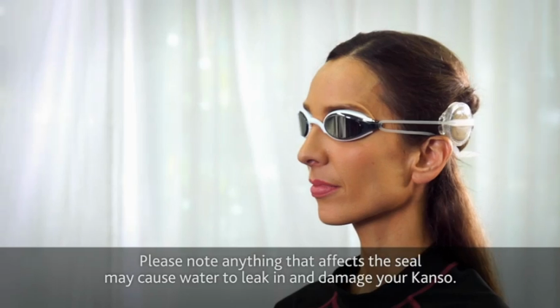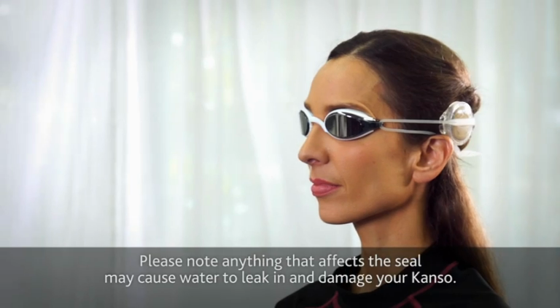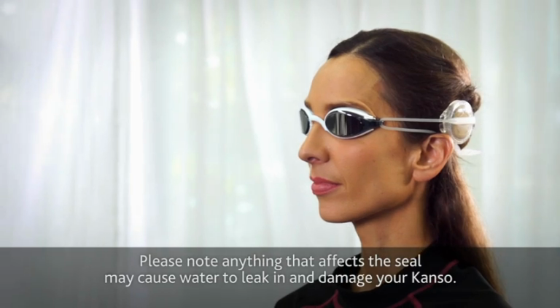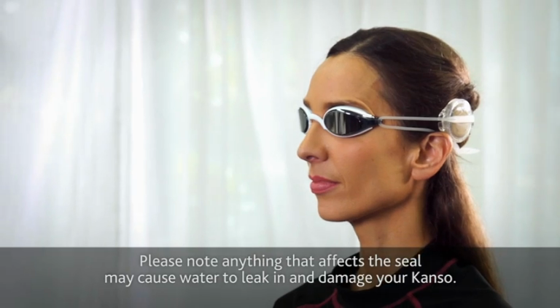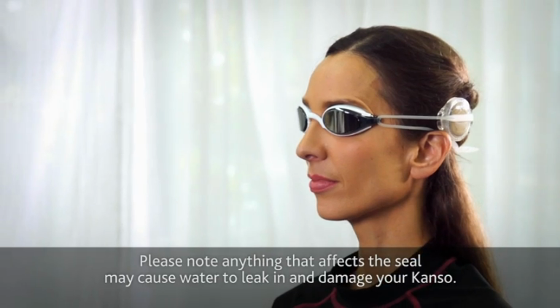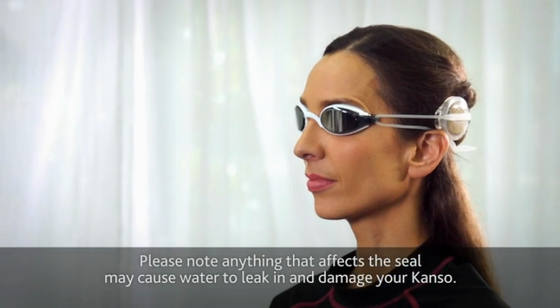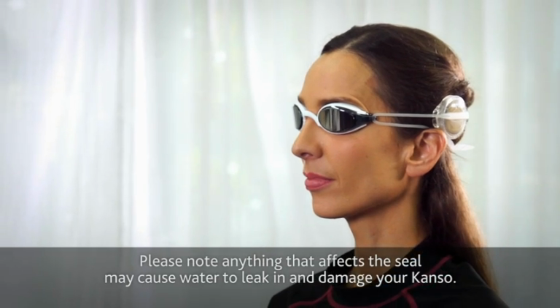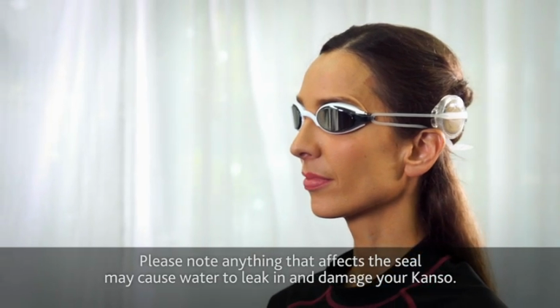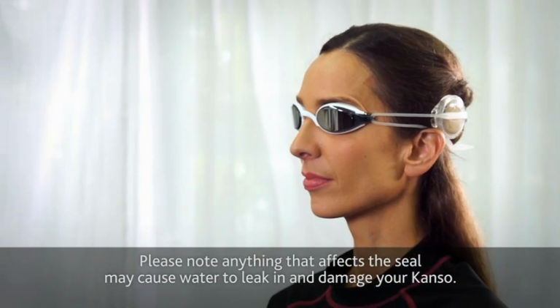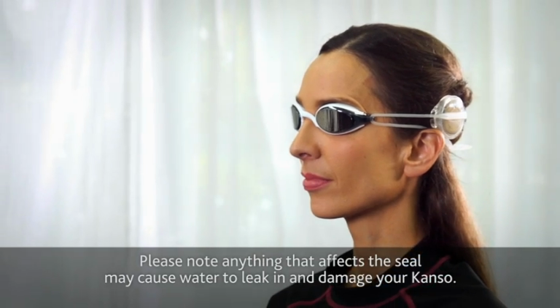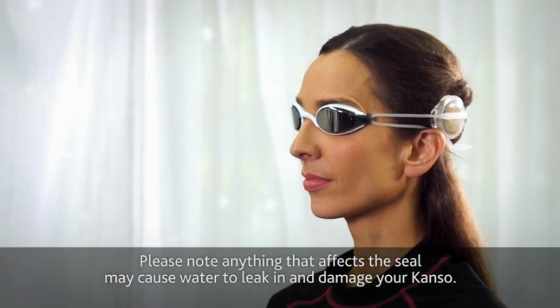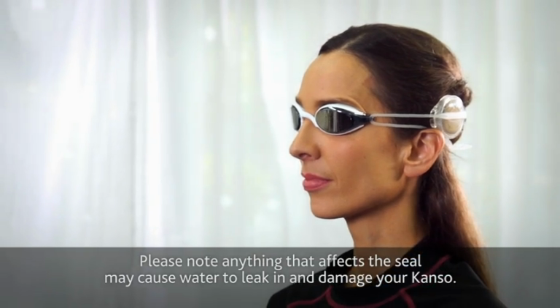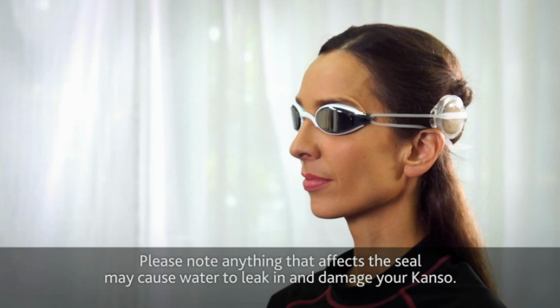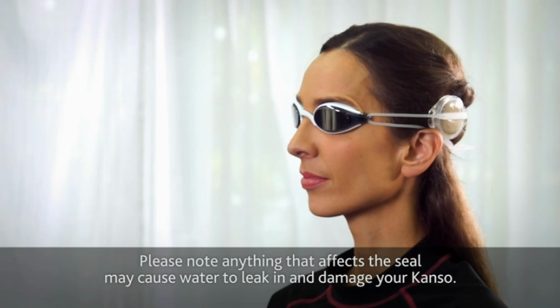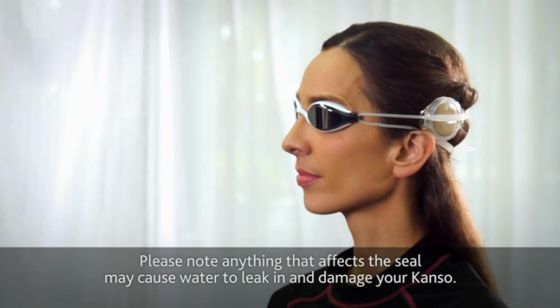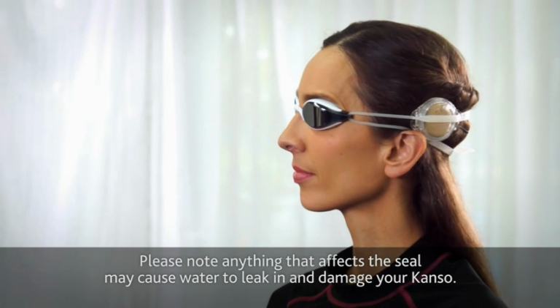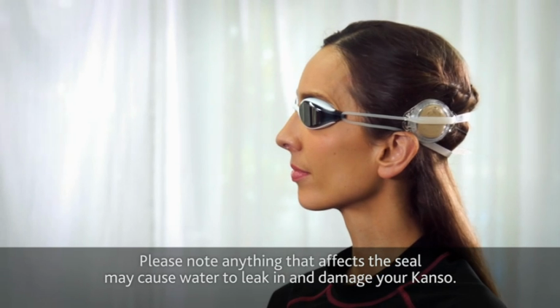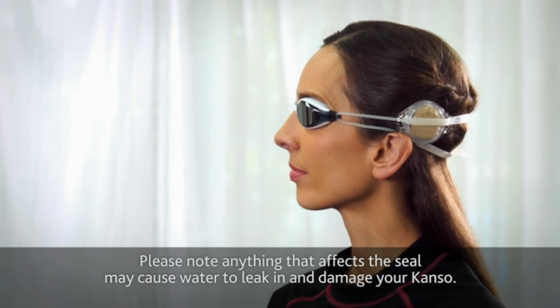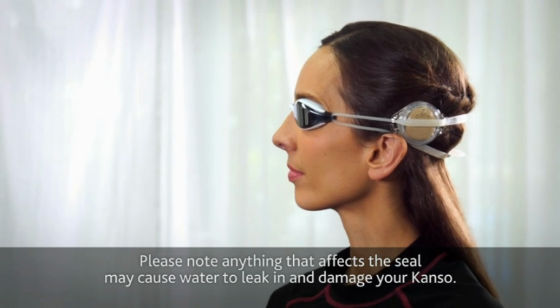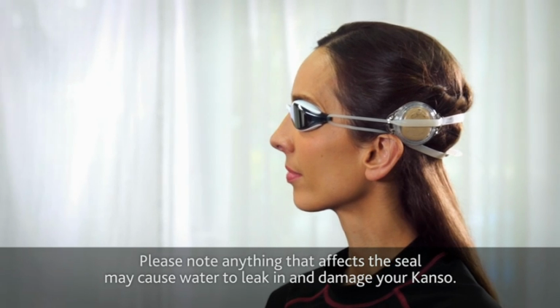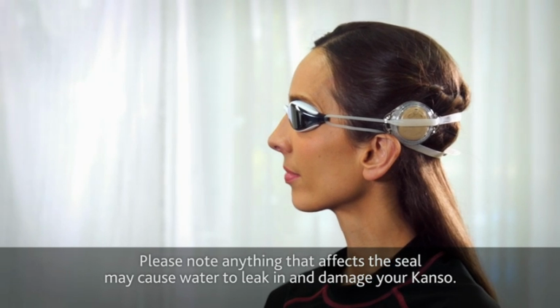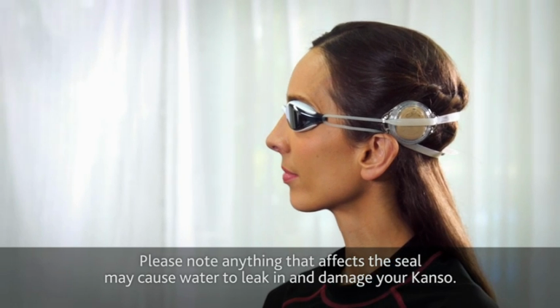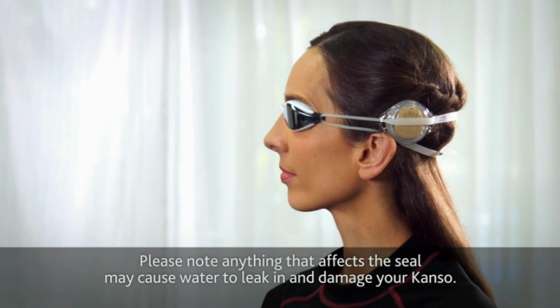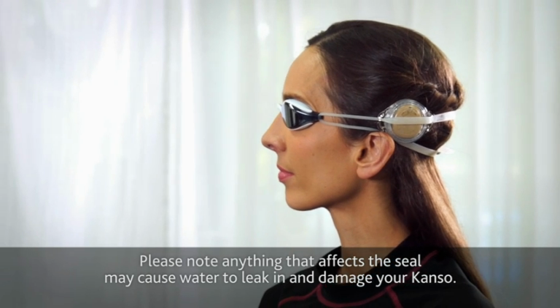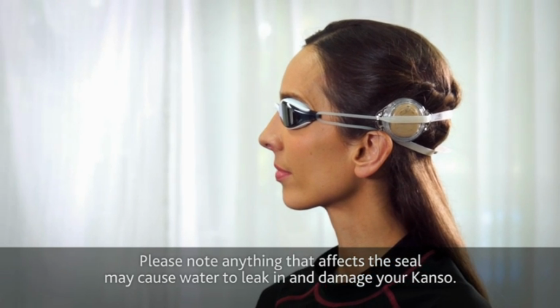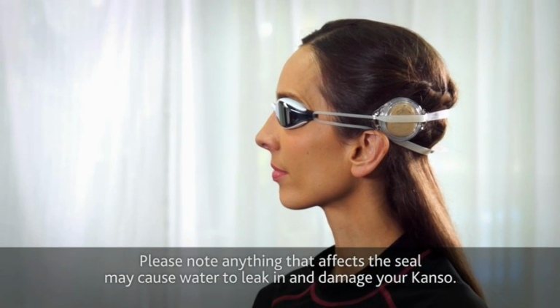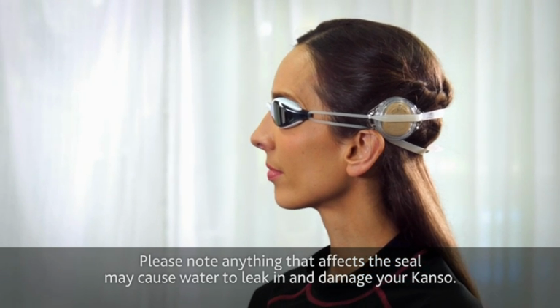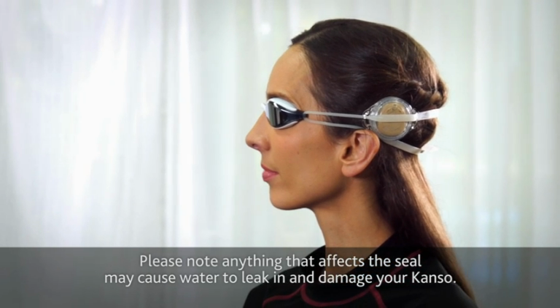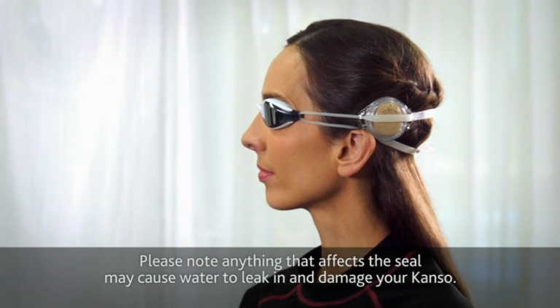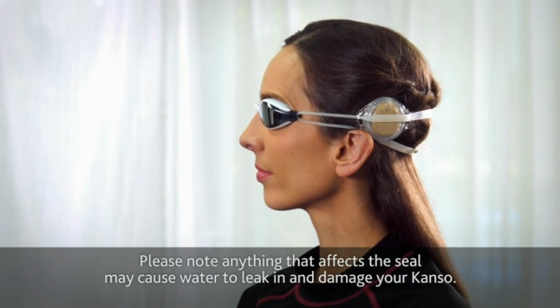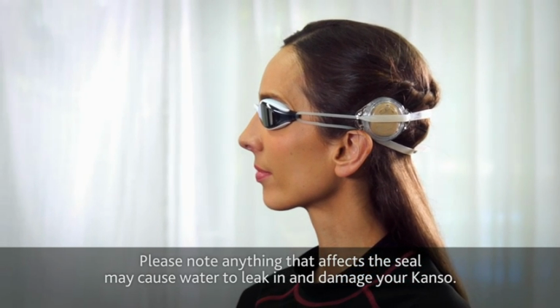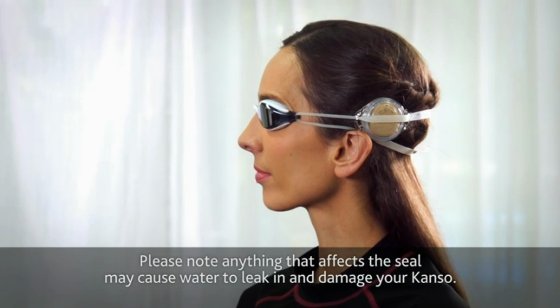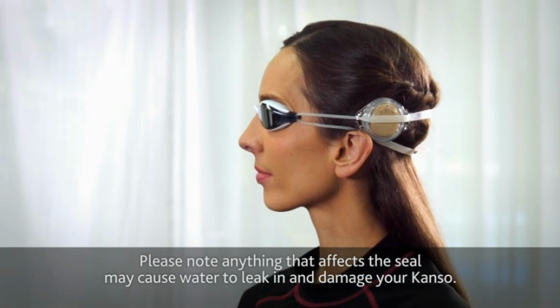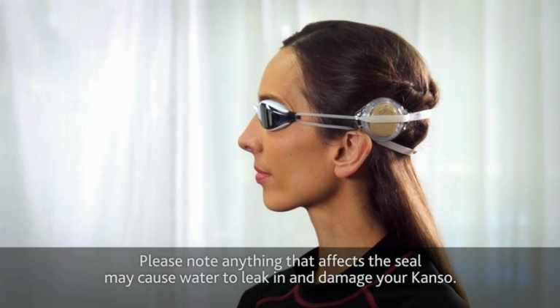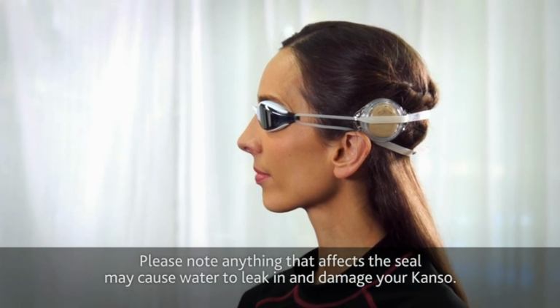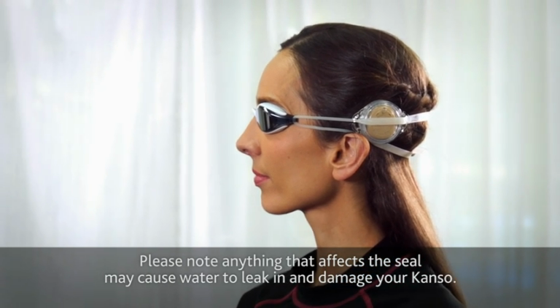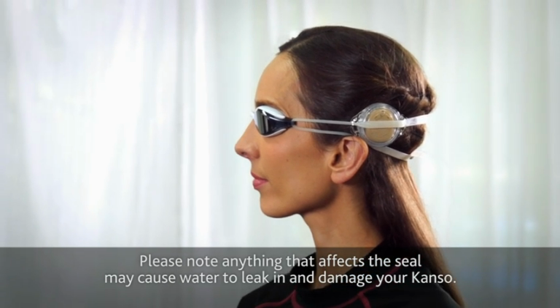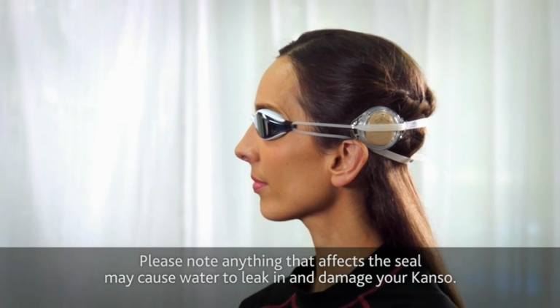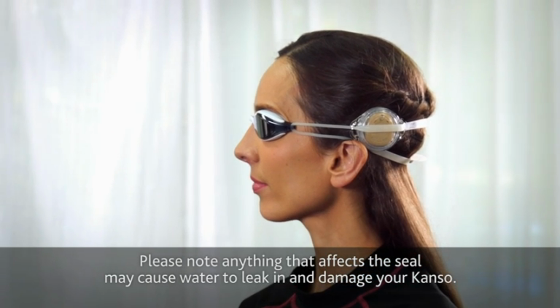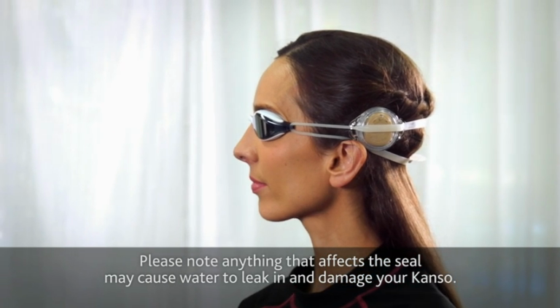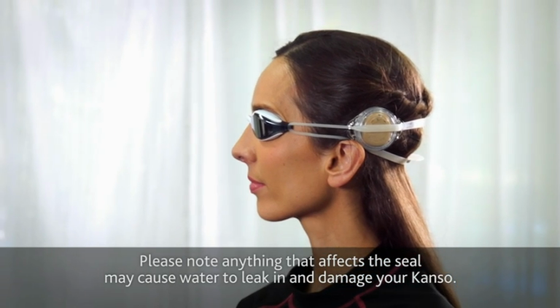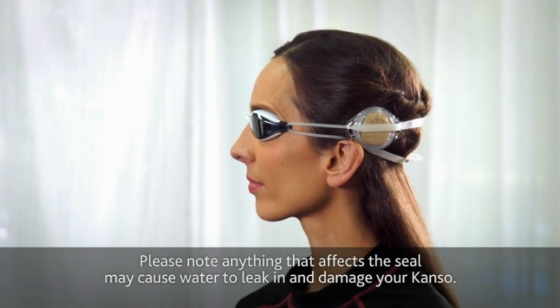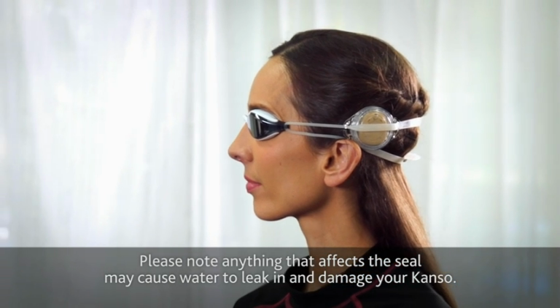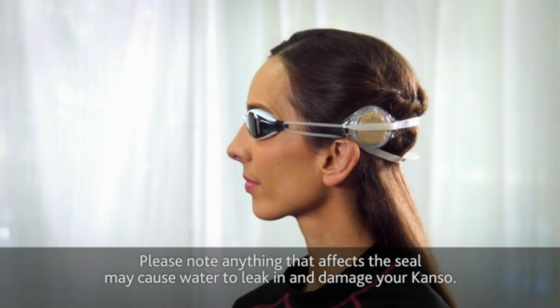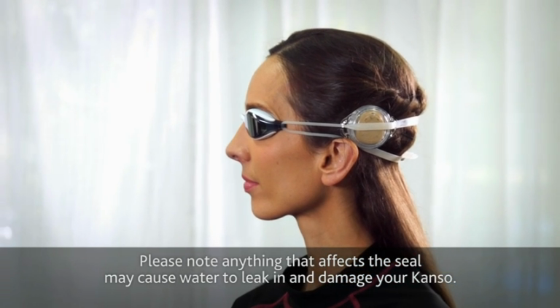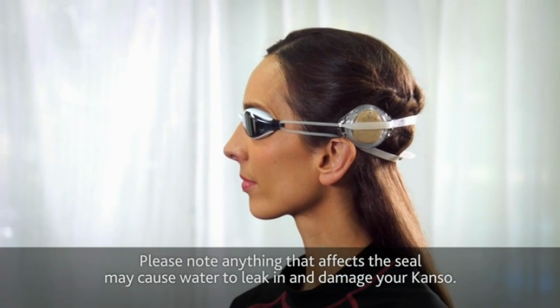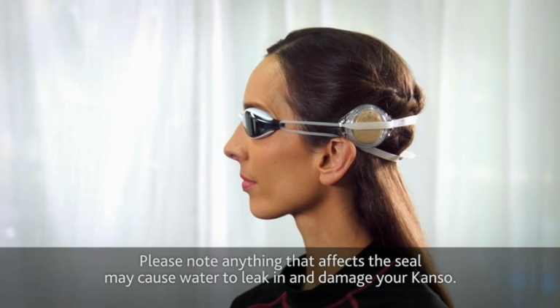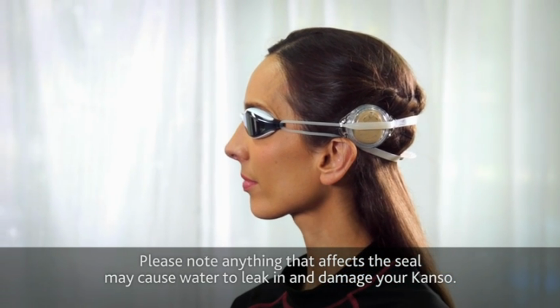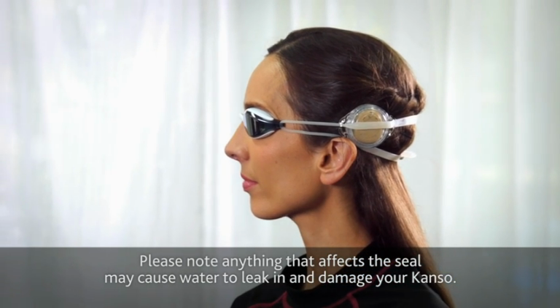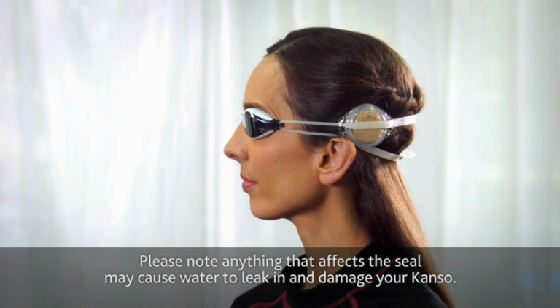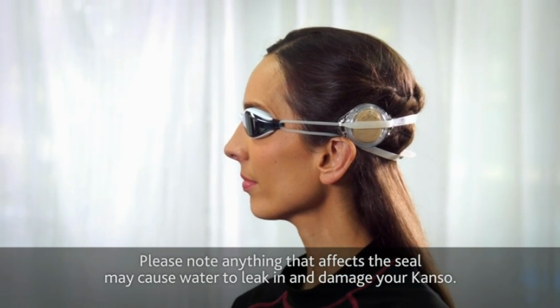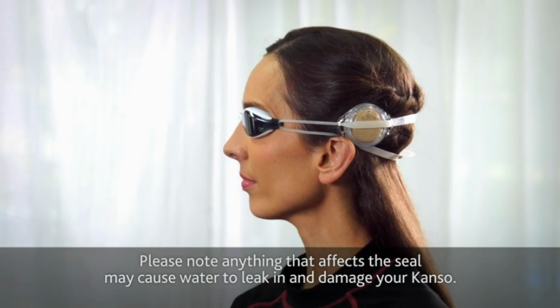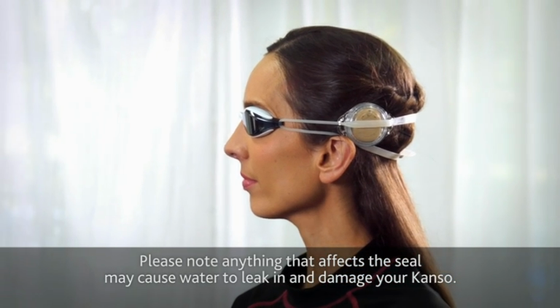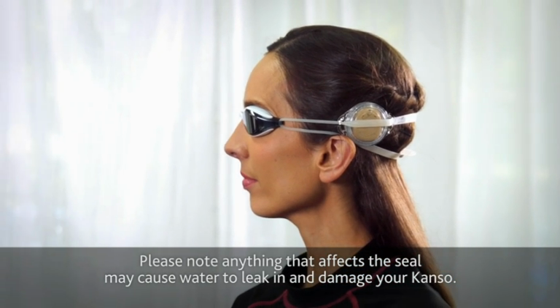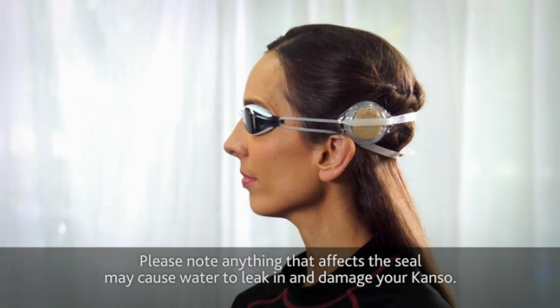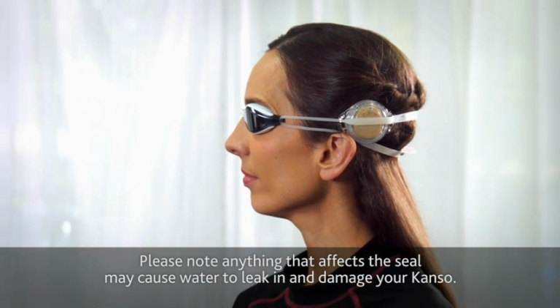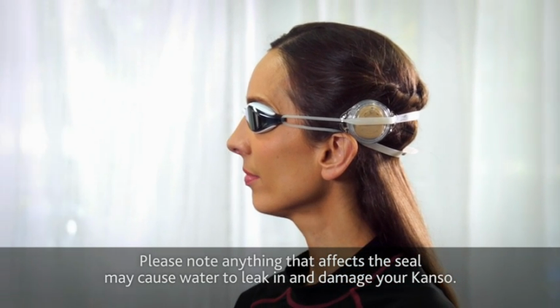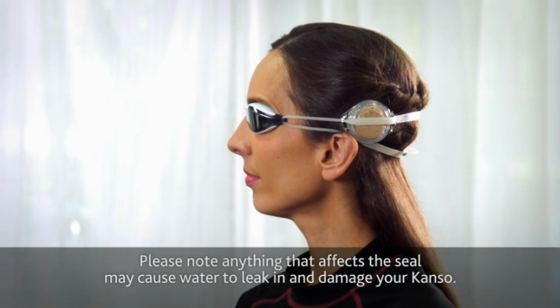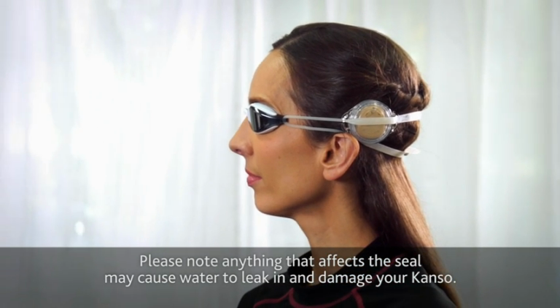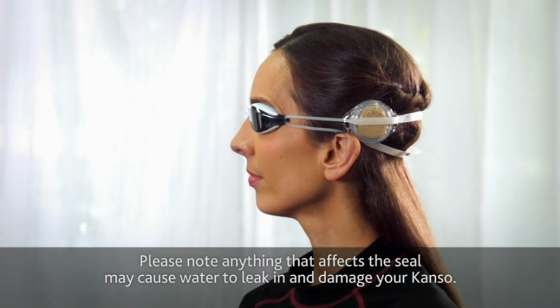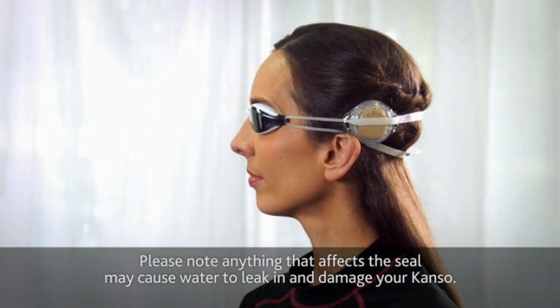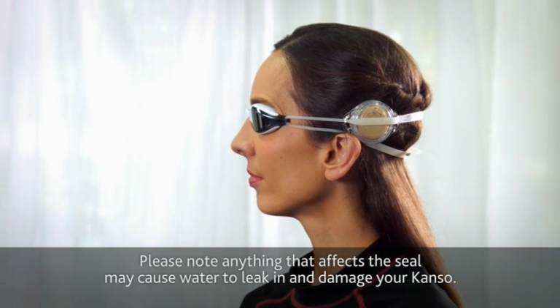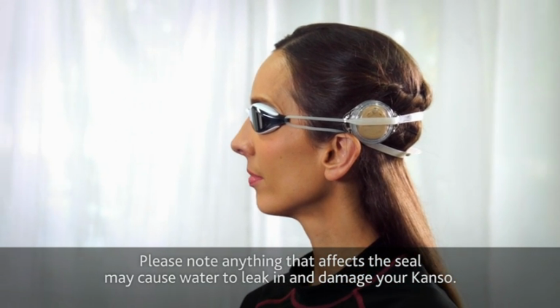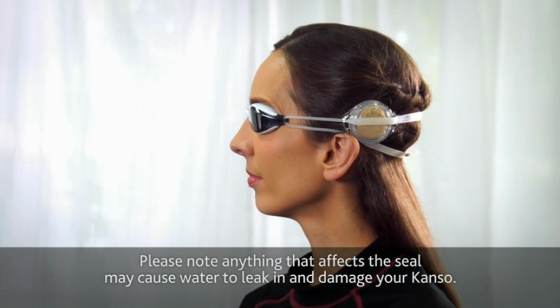Please note, anything that affects the seal may cause water to leak in and damage your Kanso.